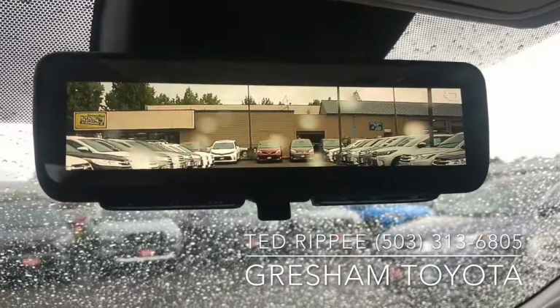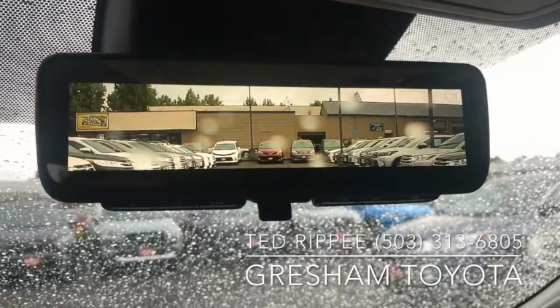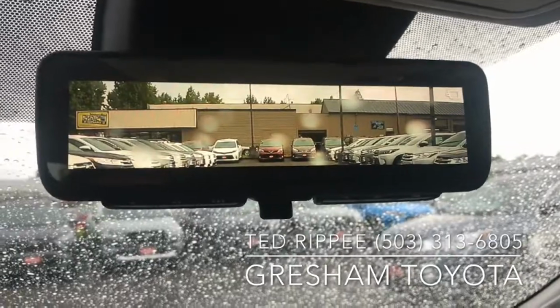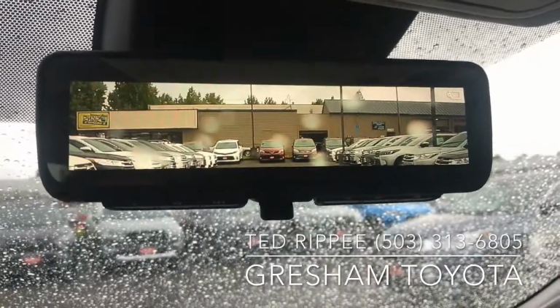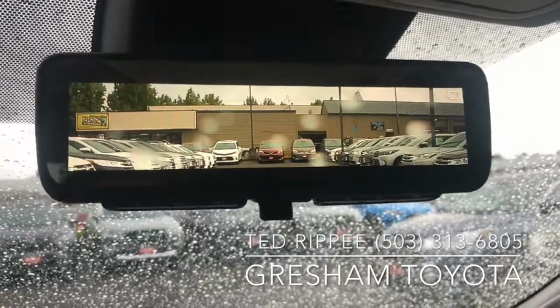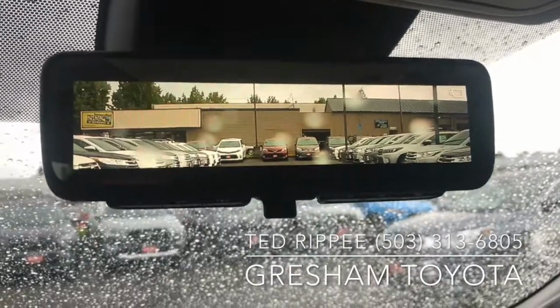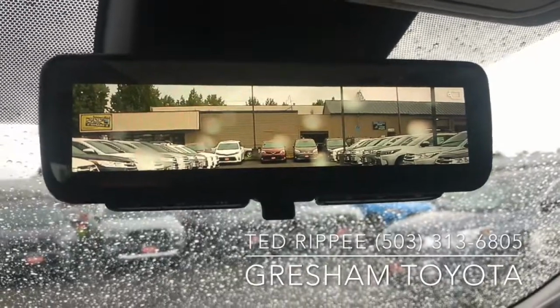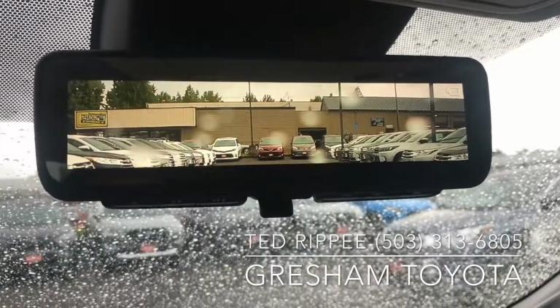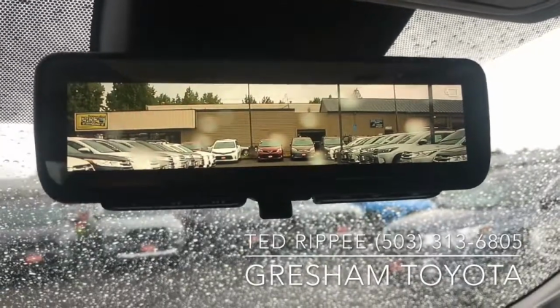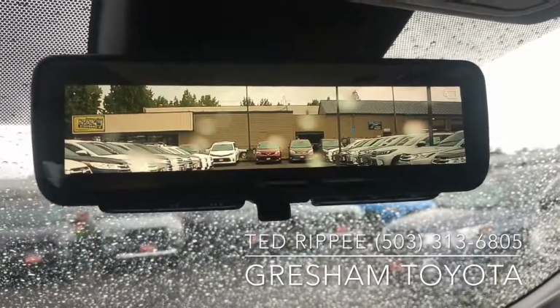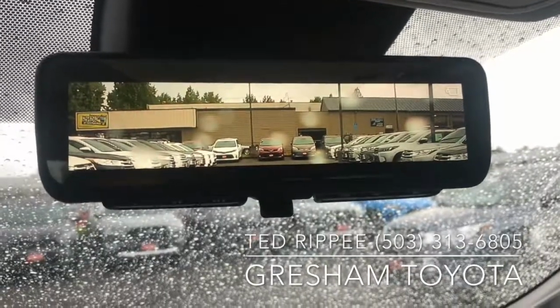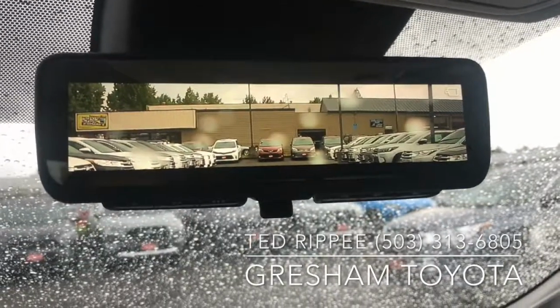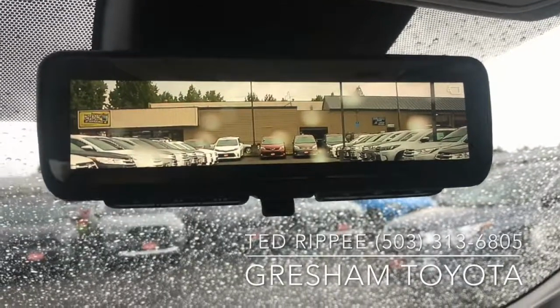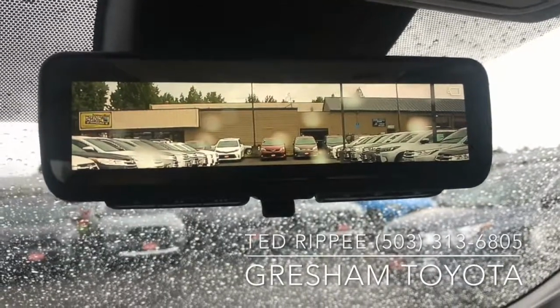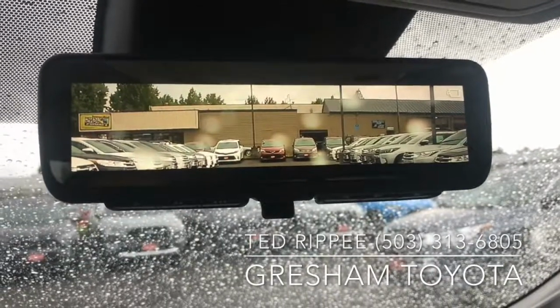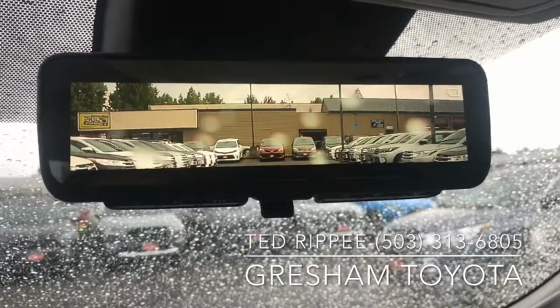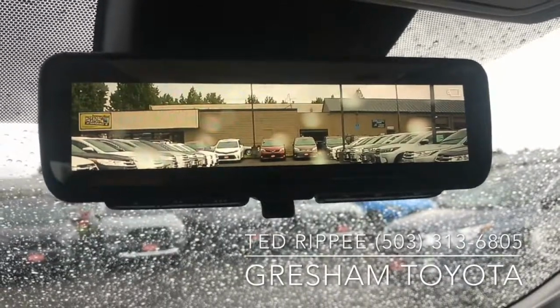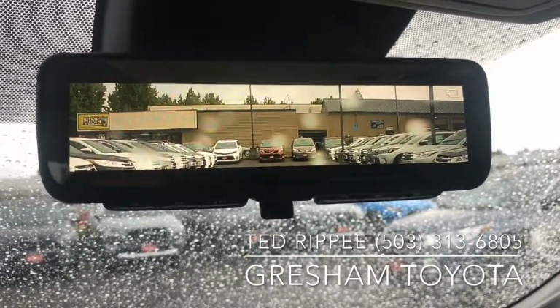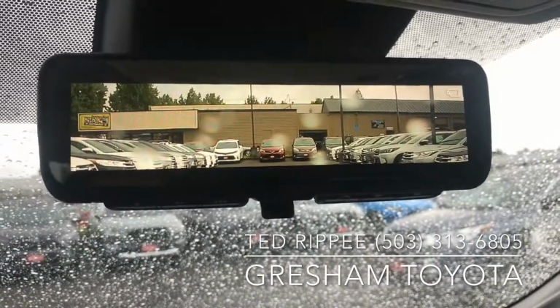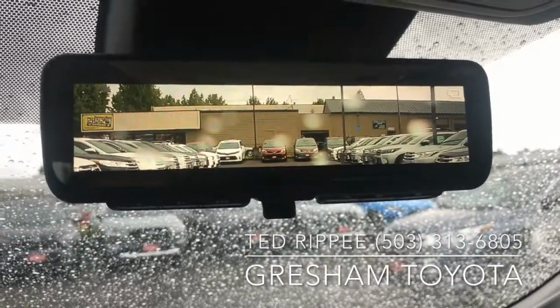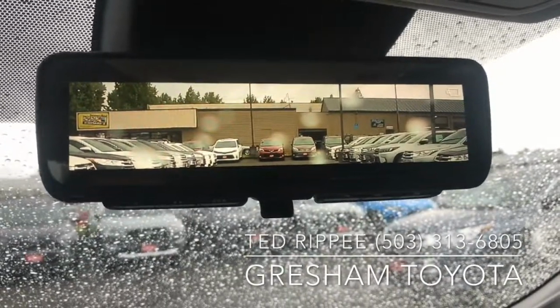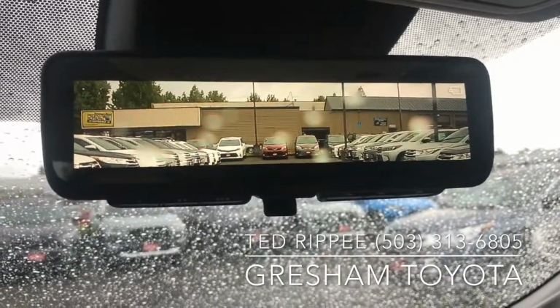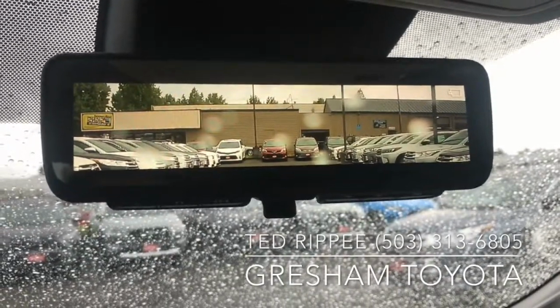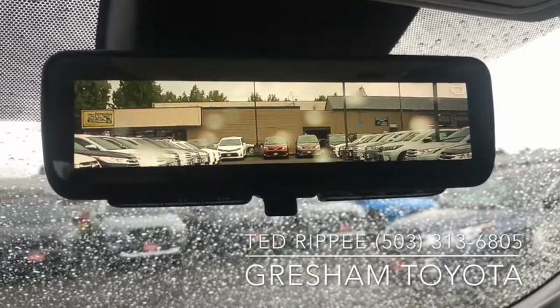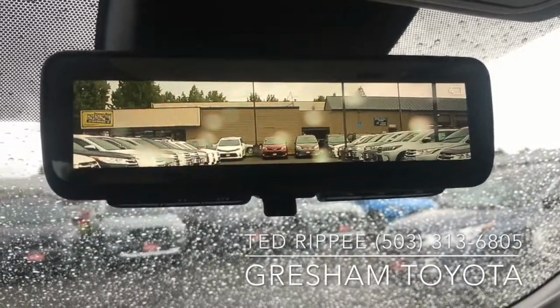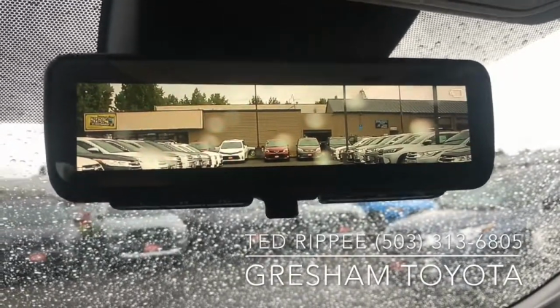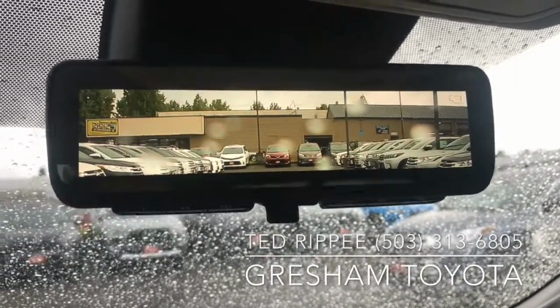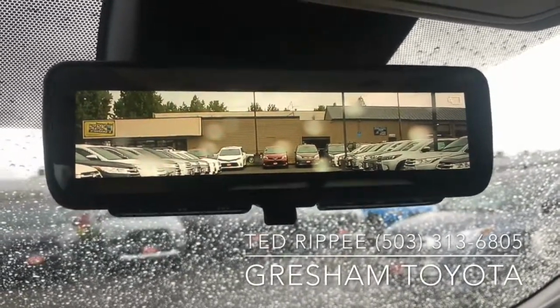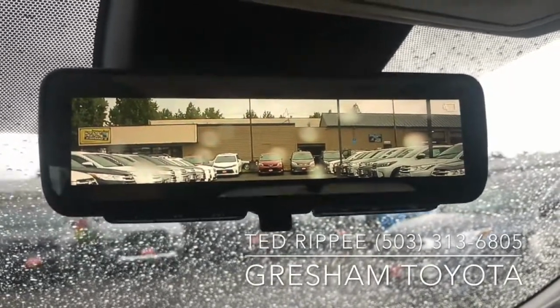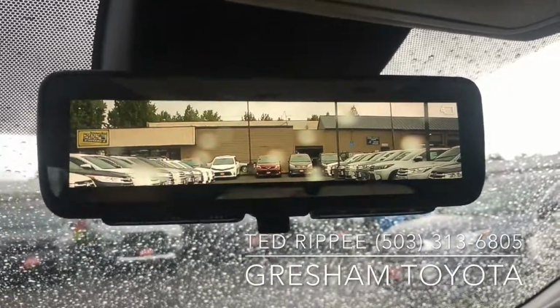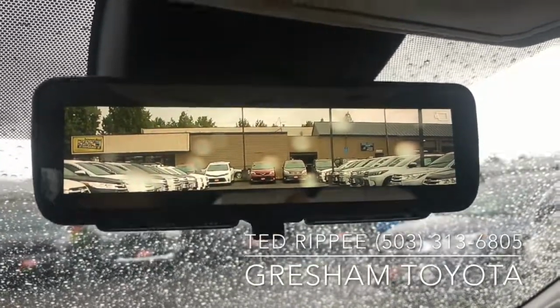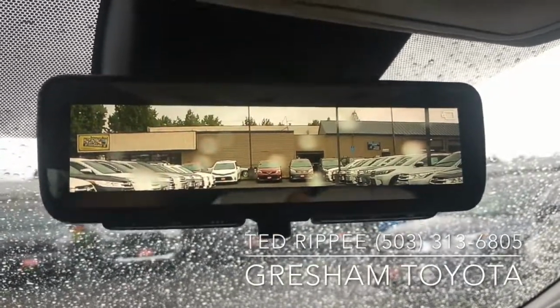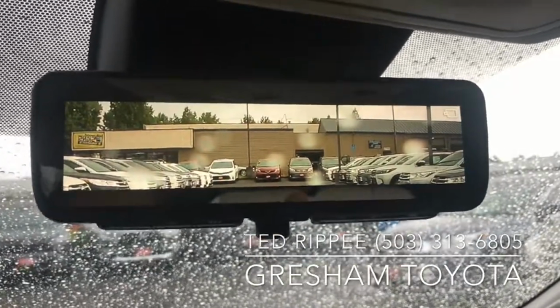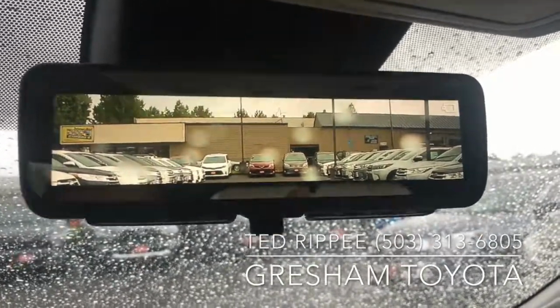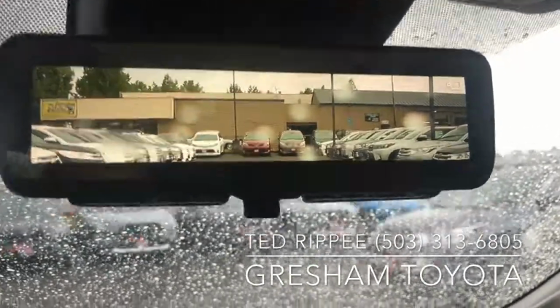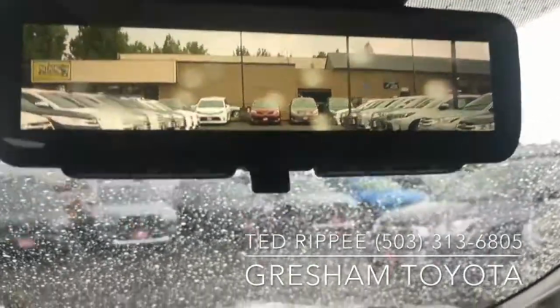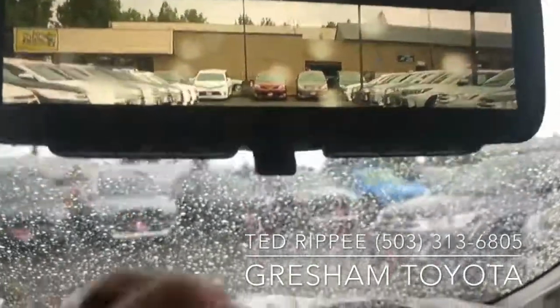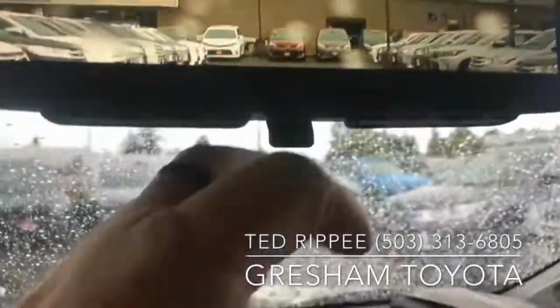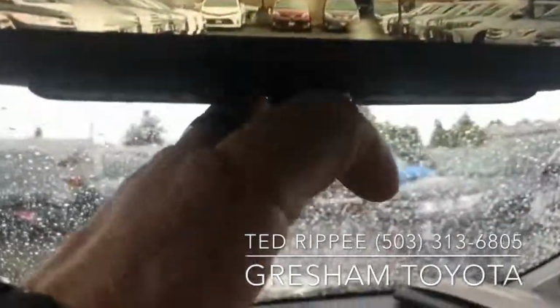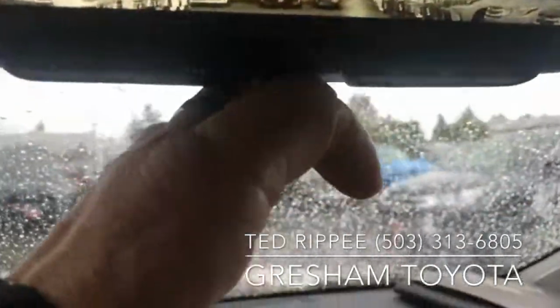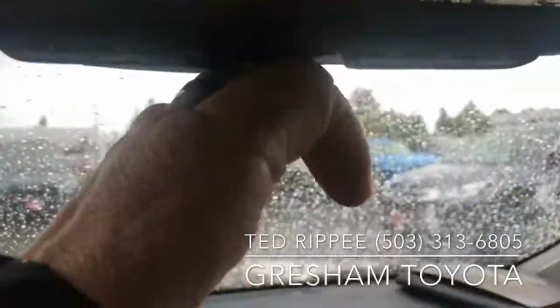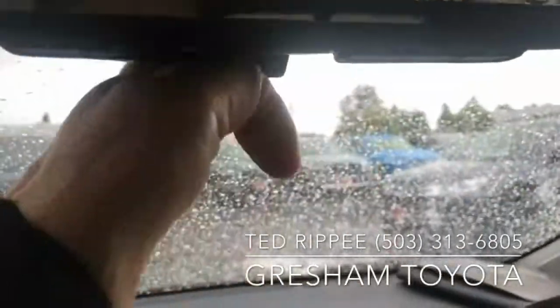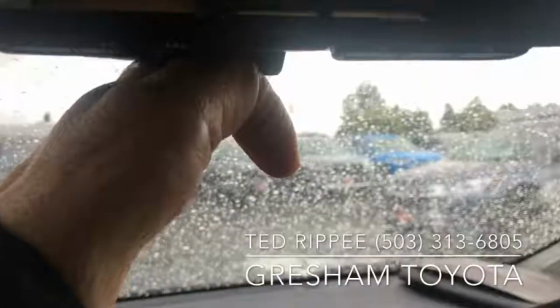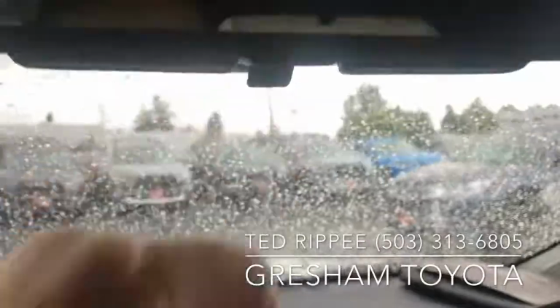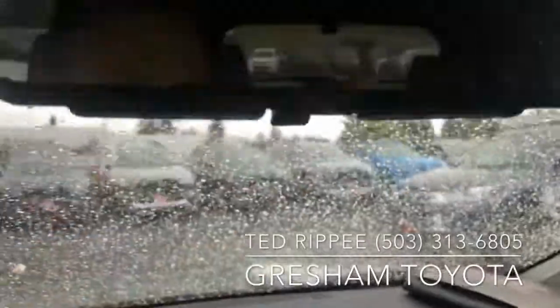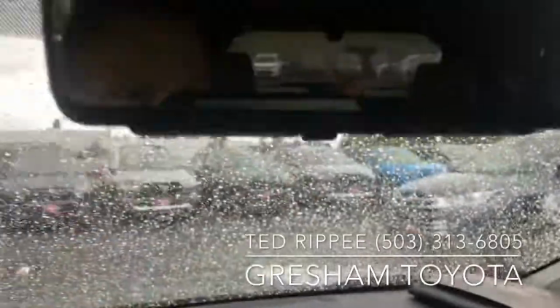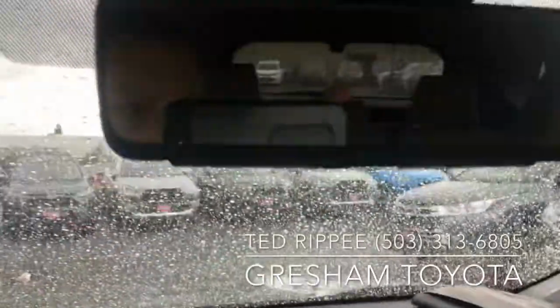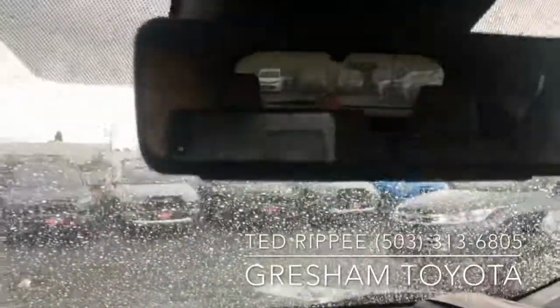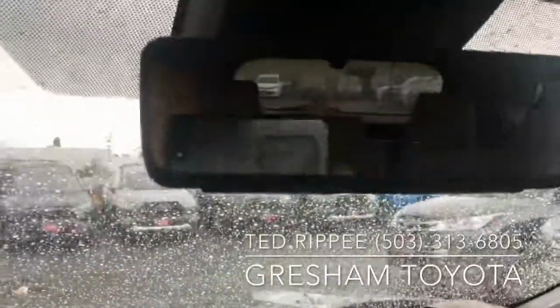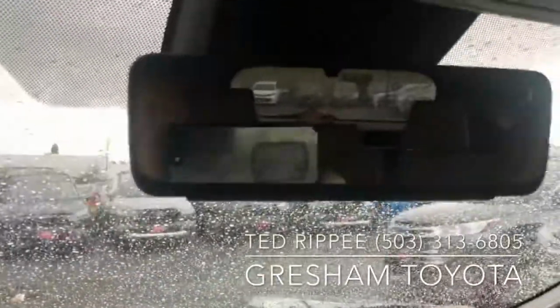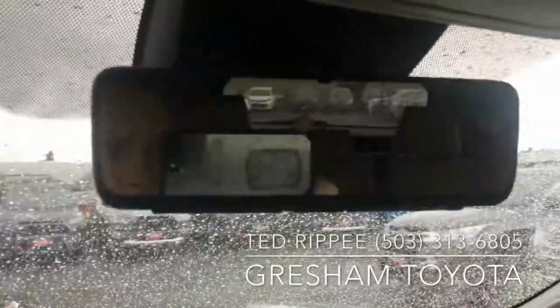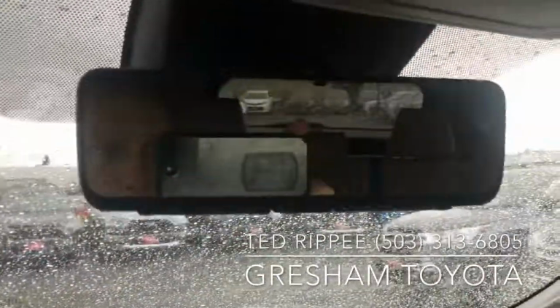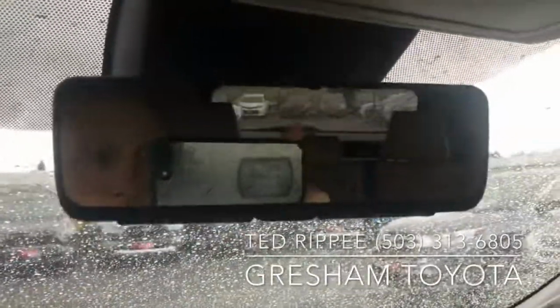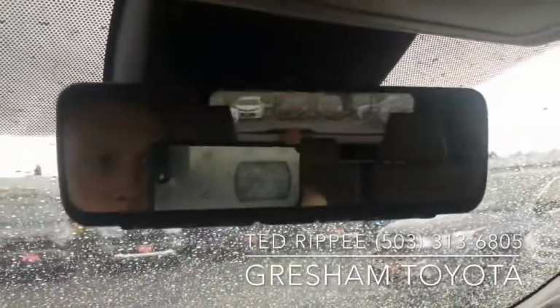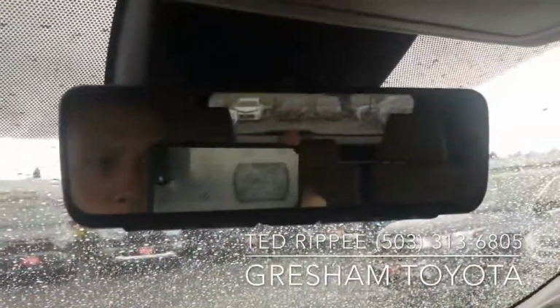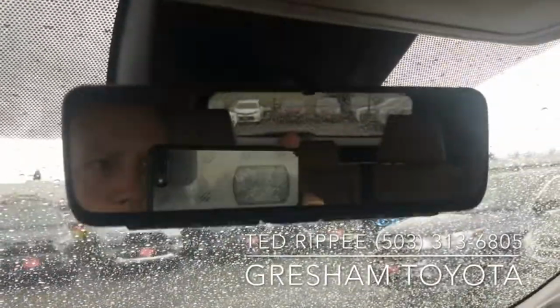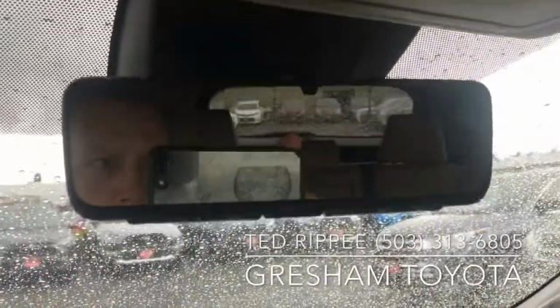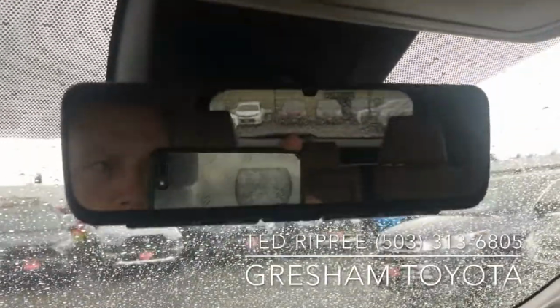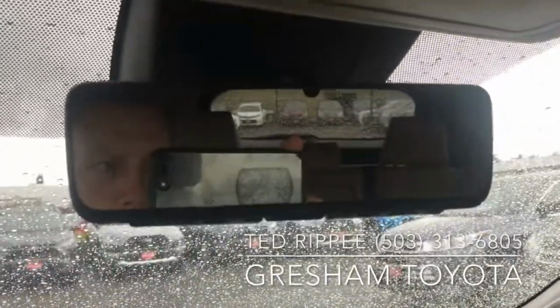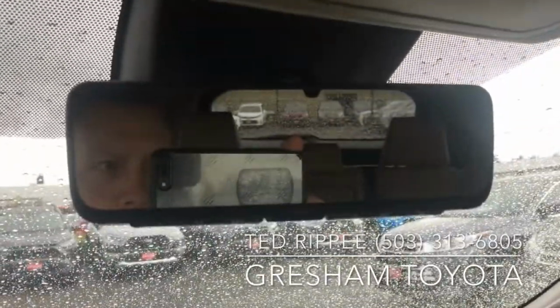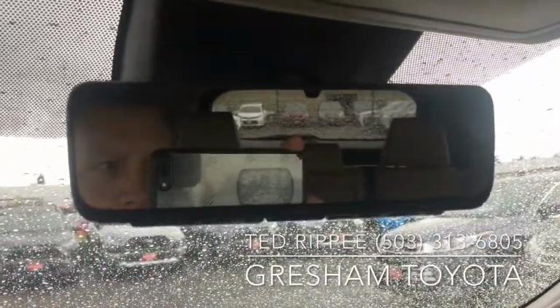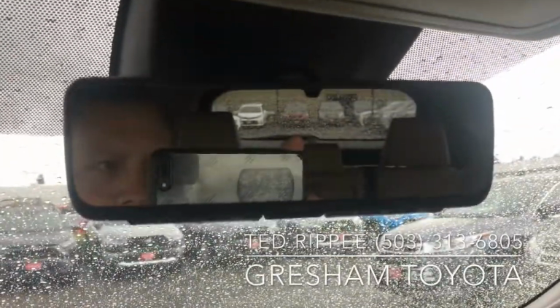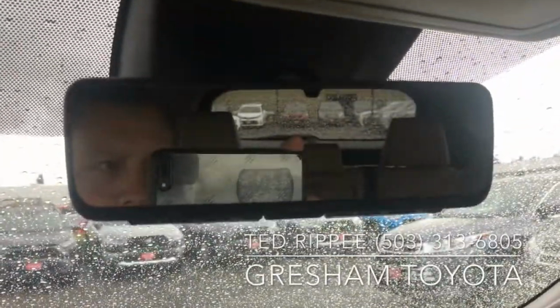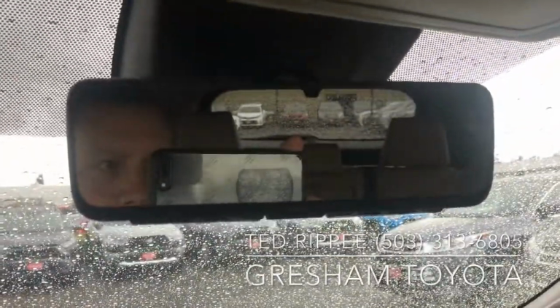It's on the 2019 RAV4, and this is Ted with Crush from Toyota, your gateway to adventure.